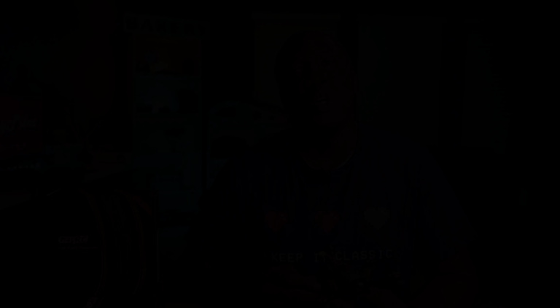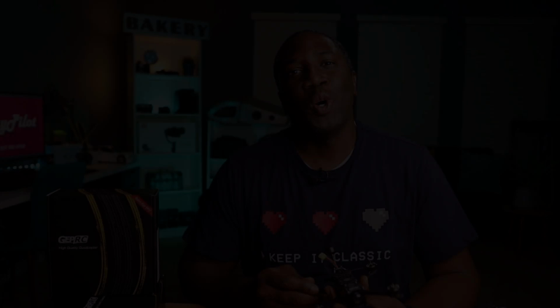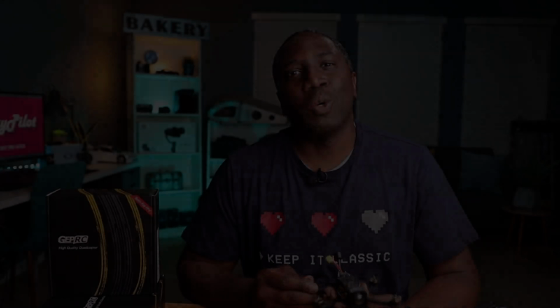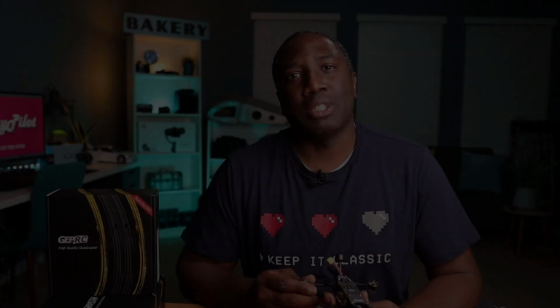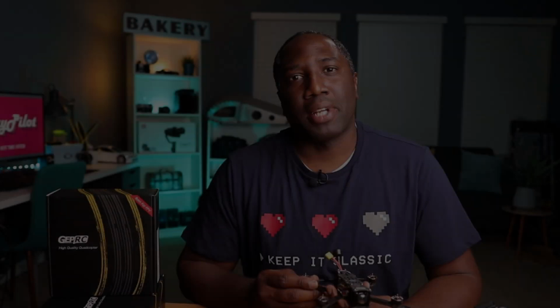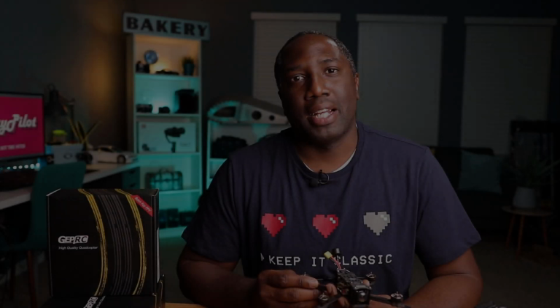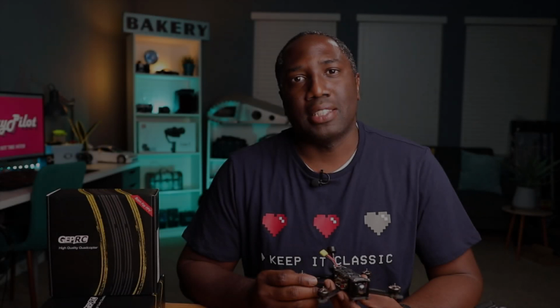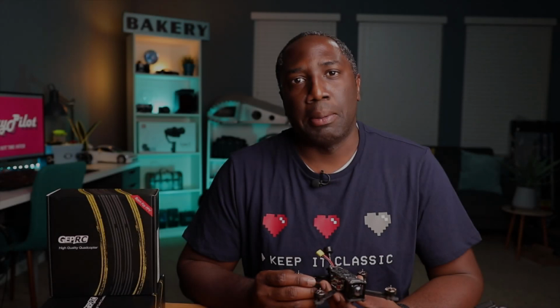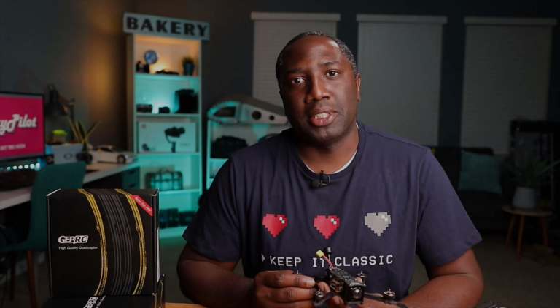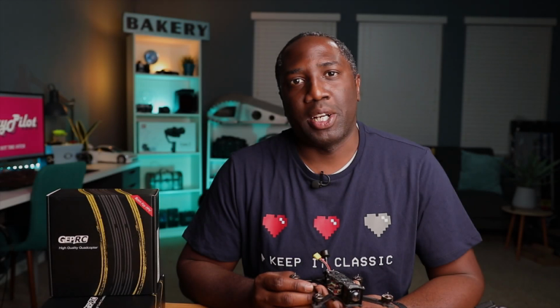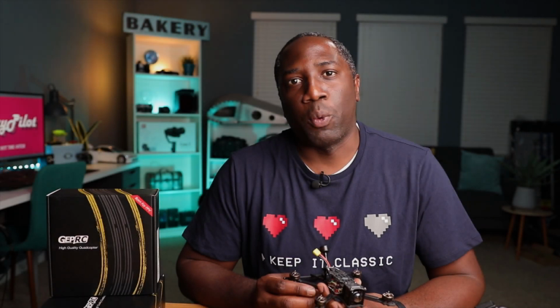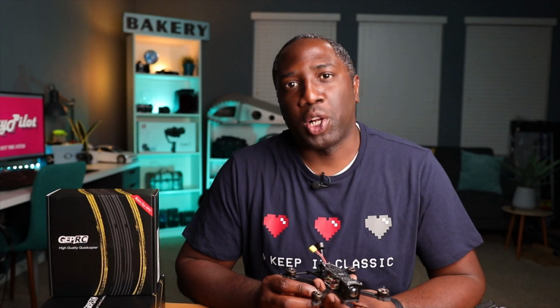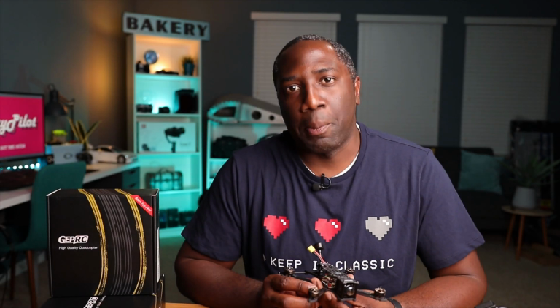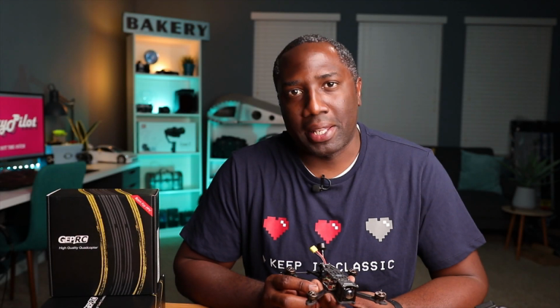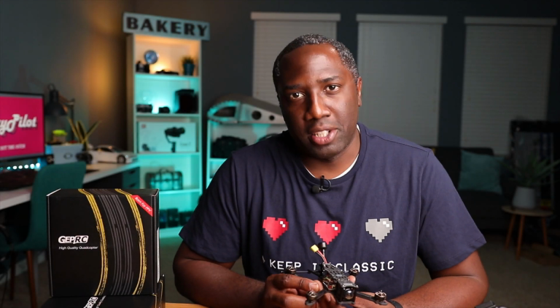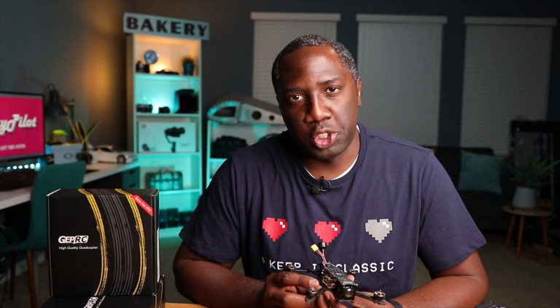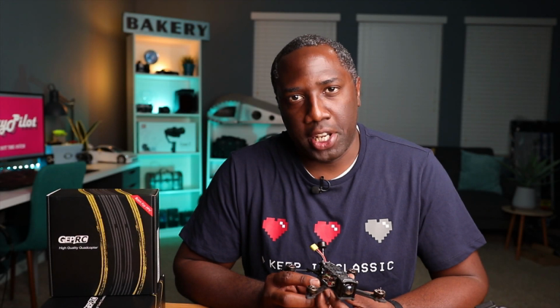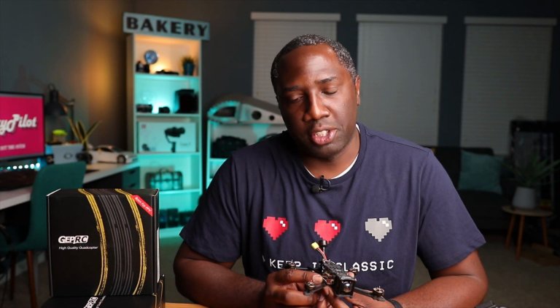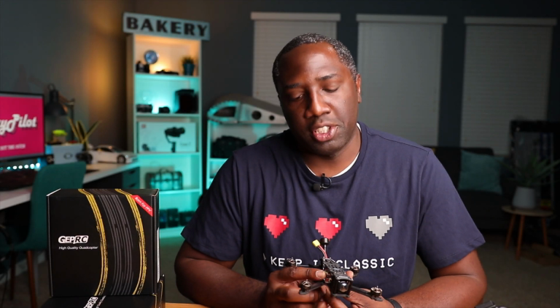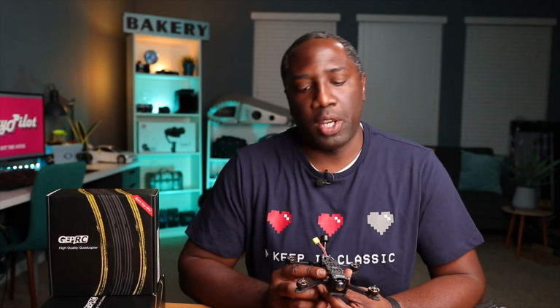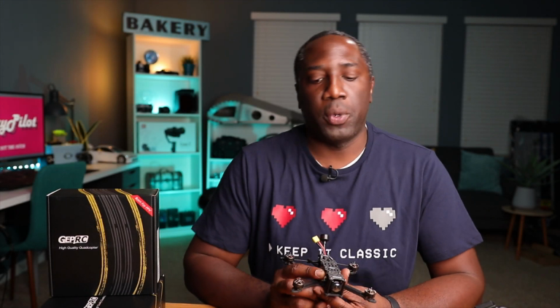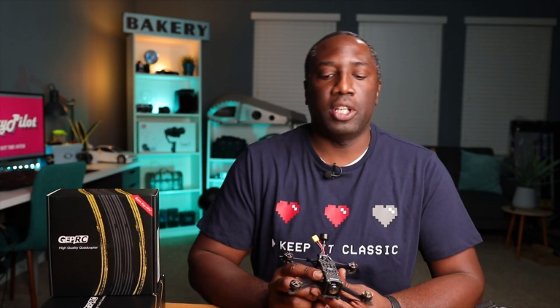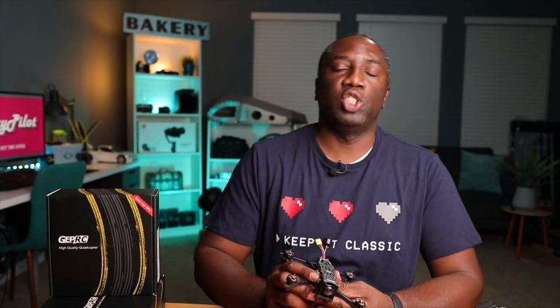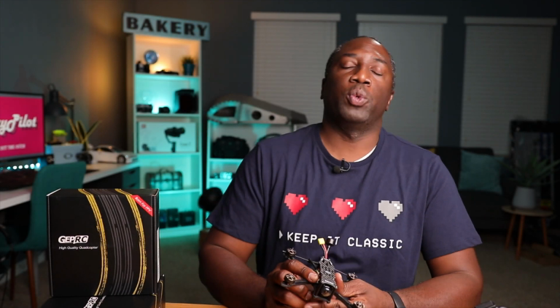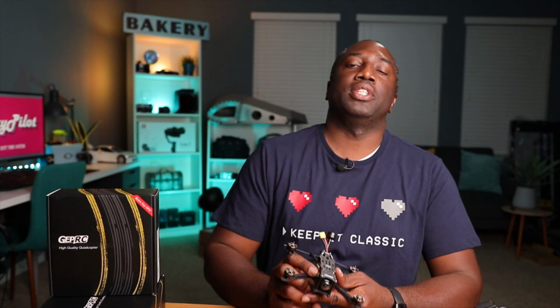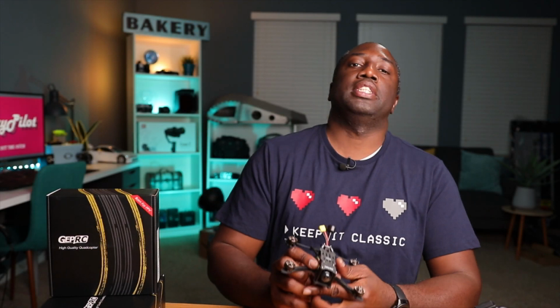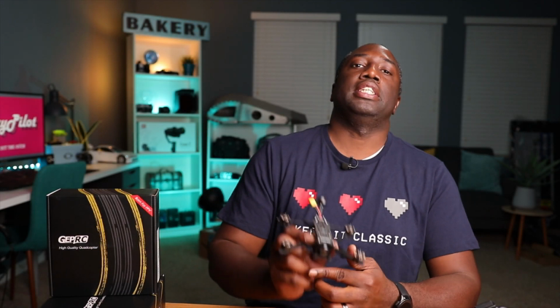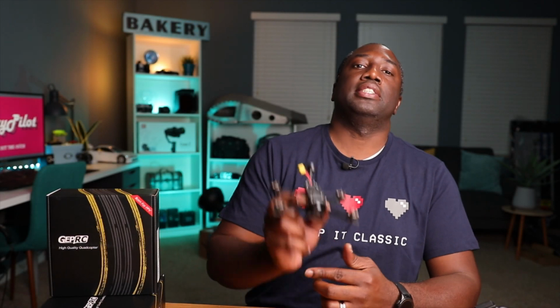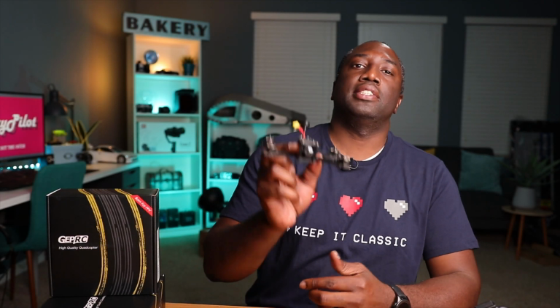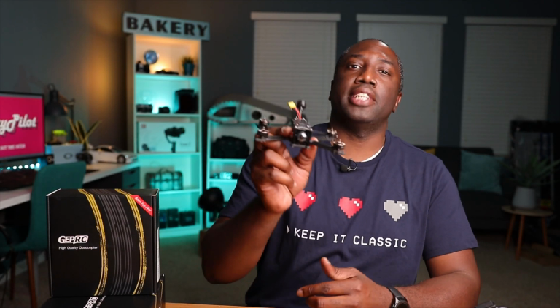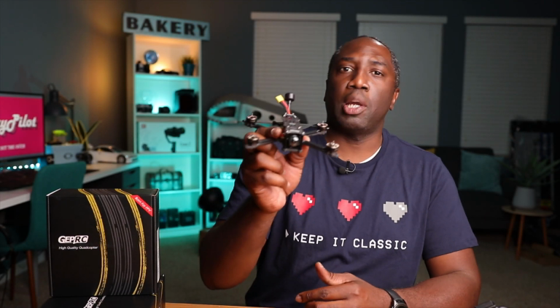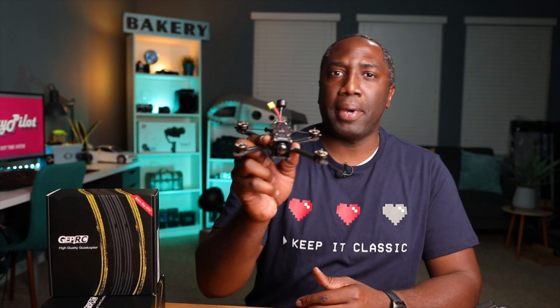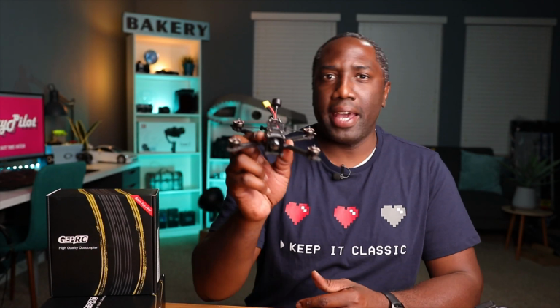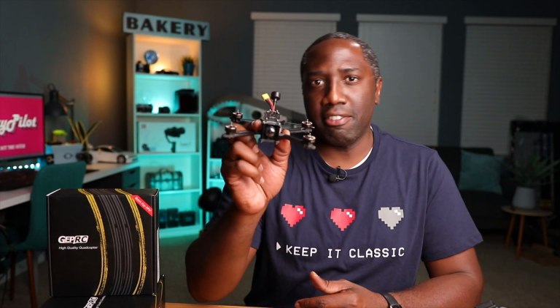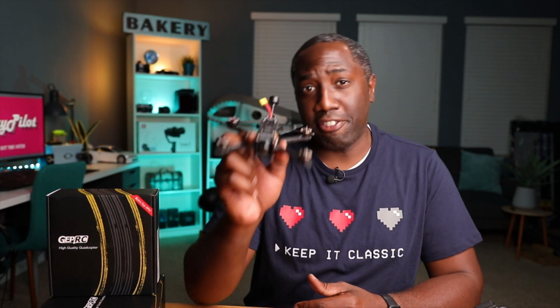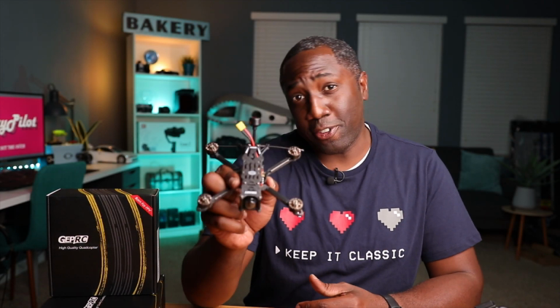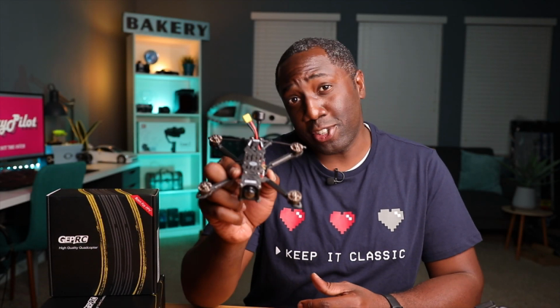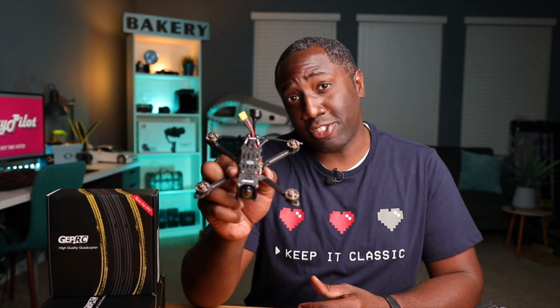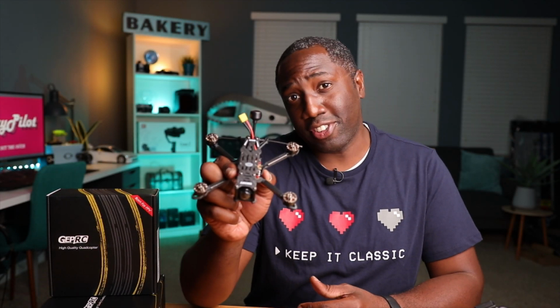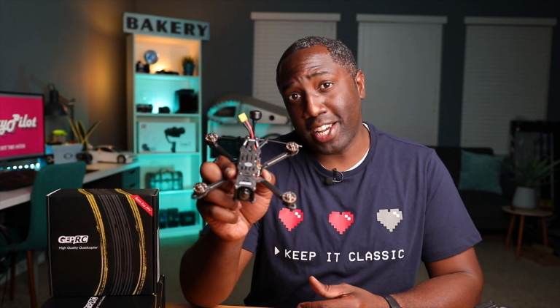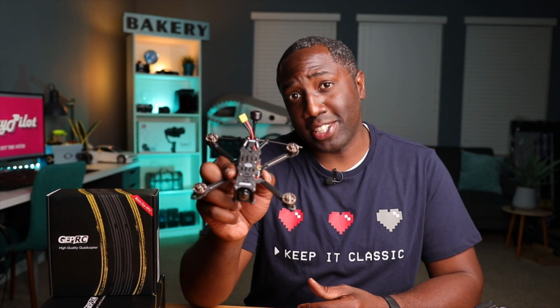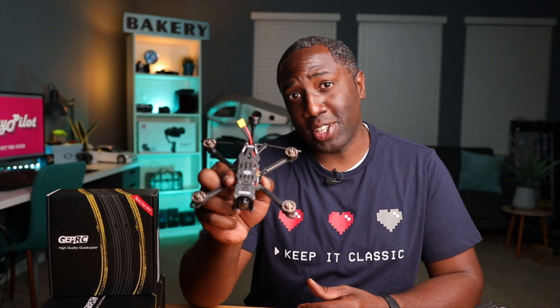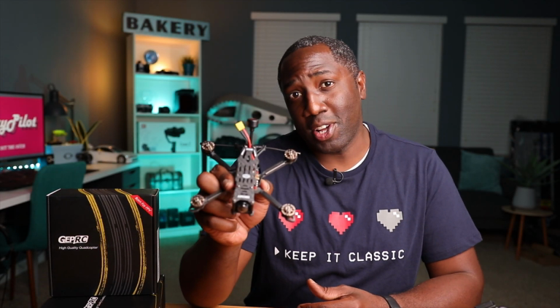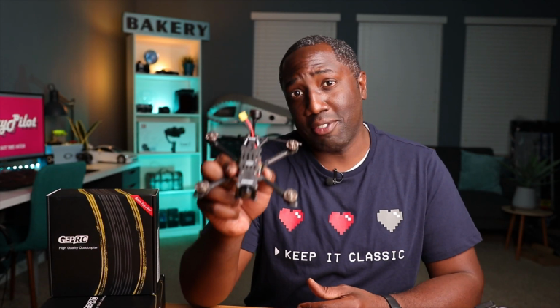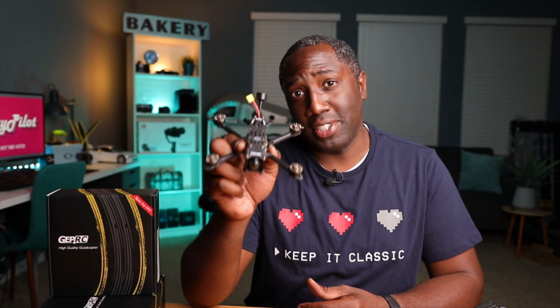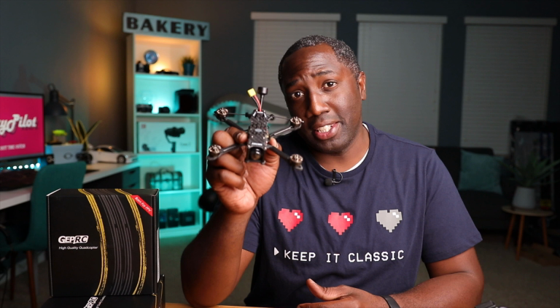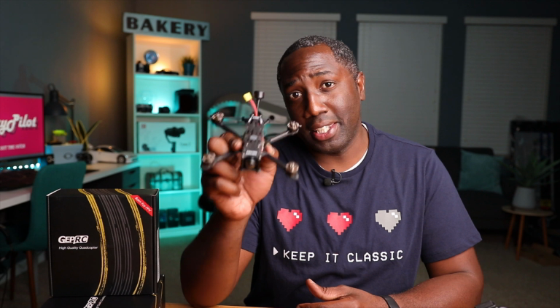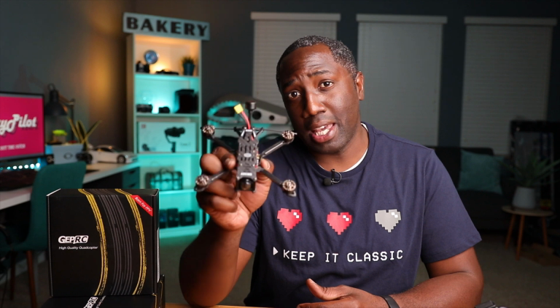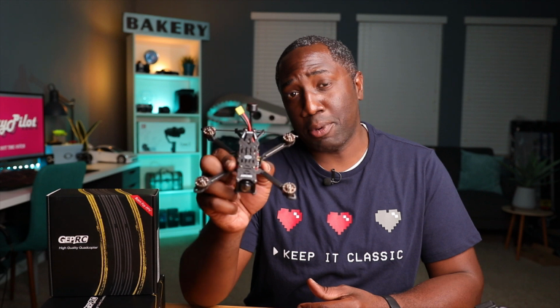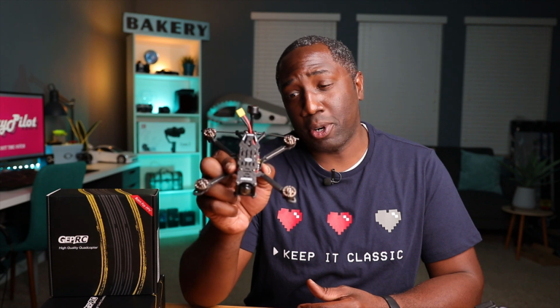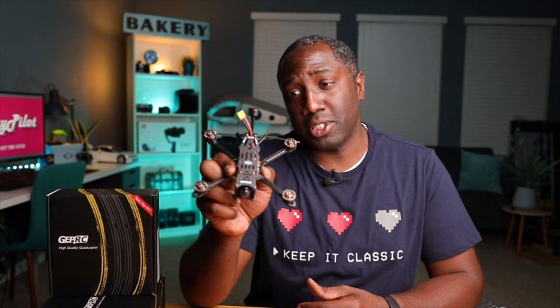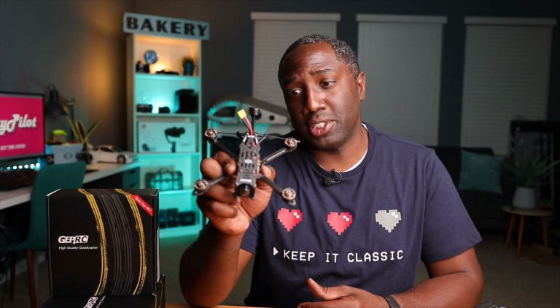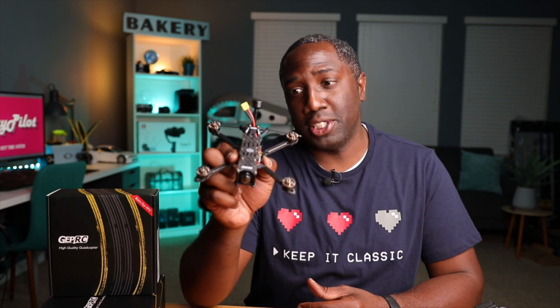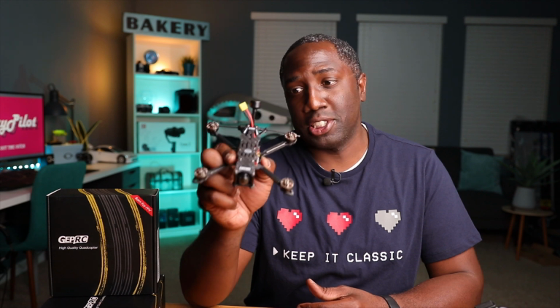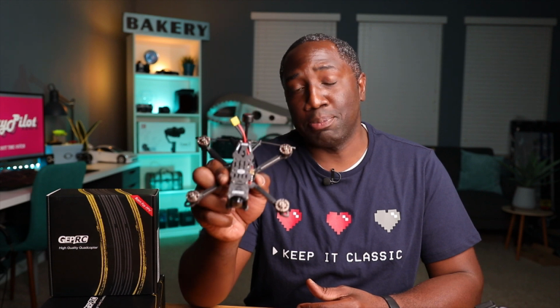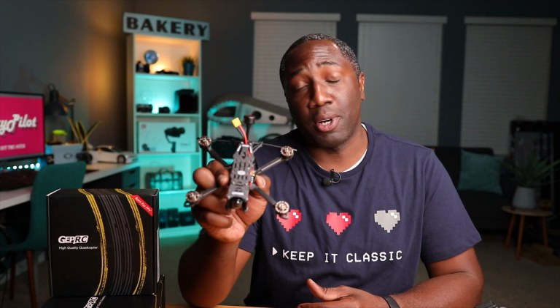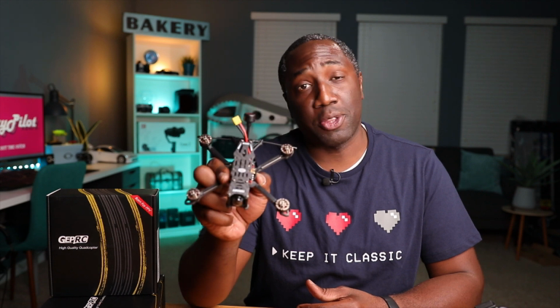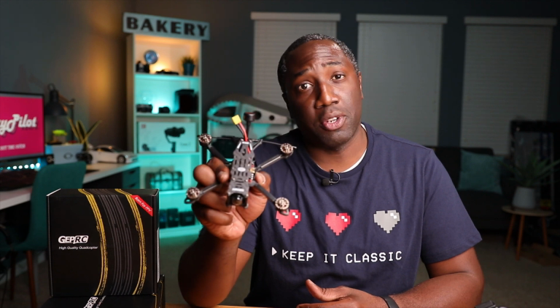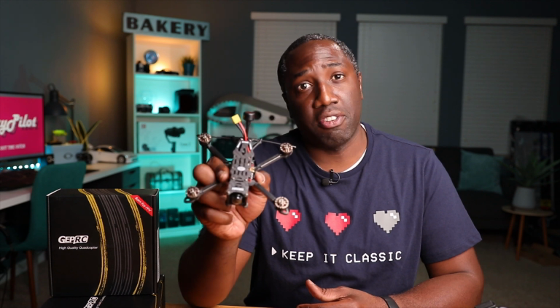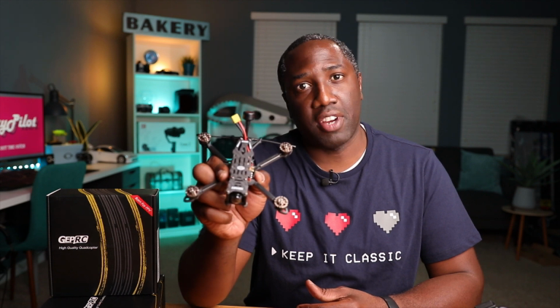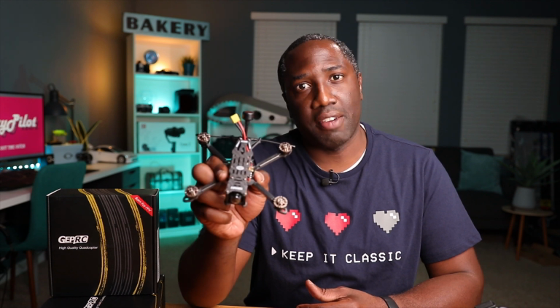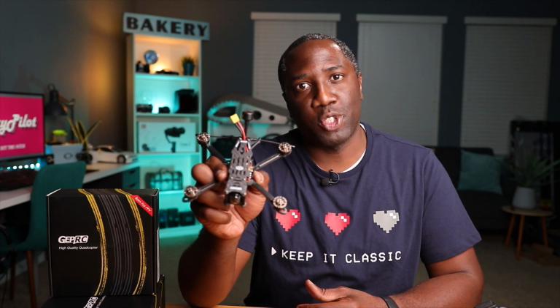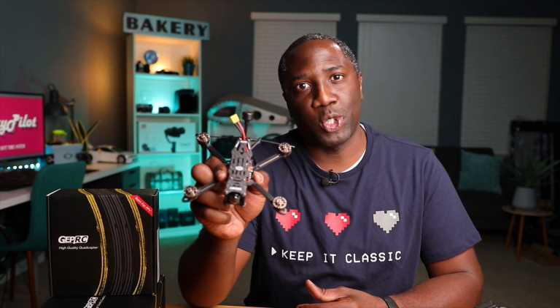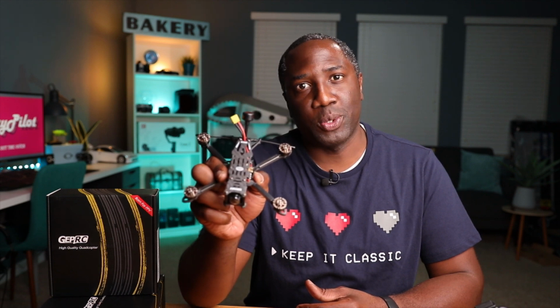What's up guys, Thomas here and welcome back to the channel. Today we are doing the setup and first flight of the GEPRC Smart 35 drone.